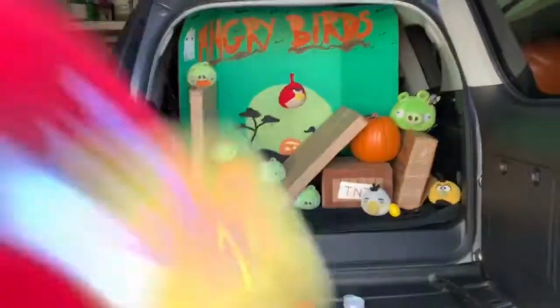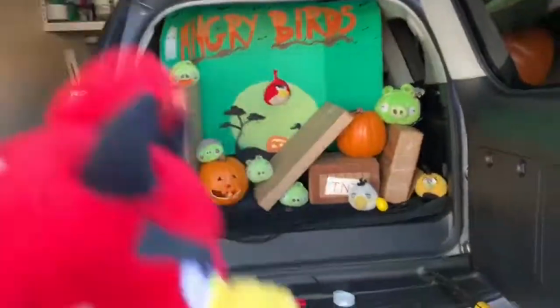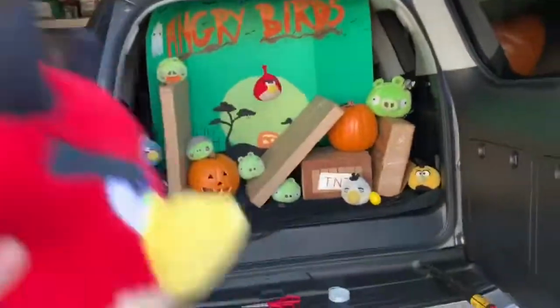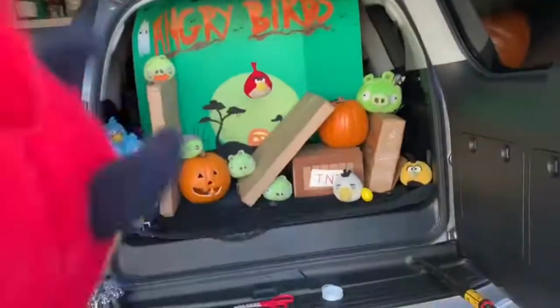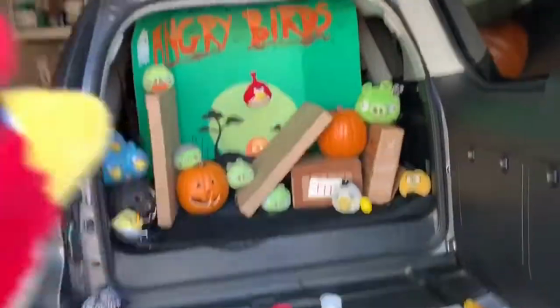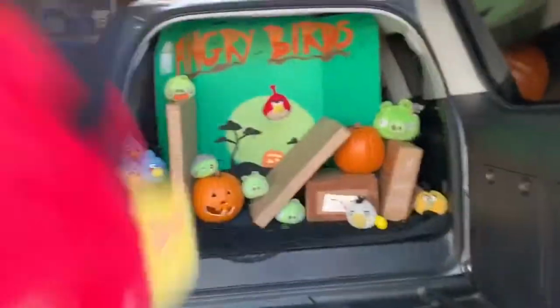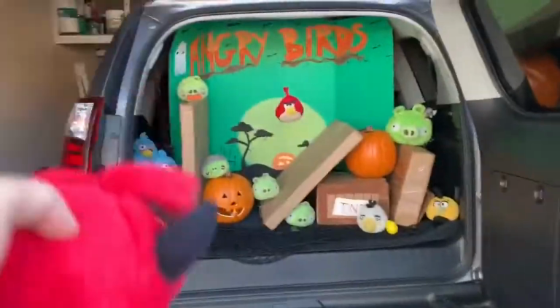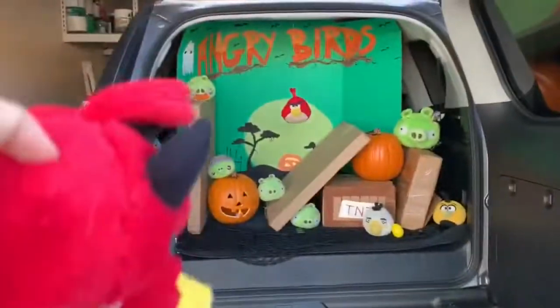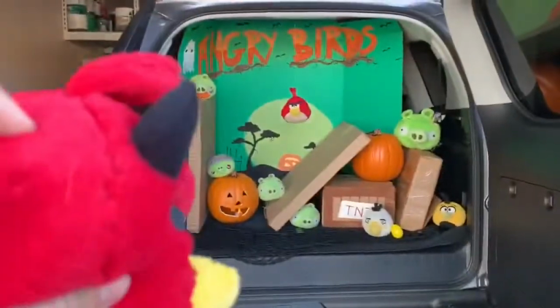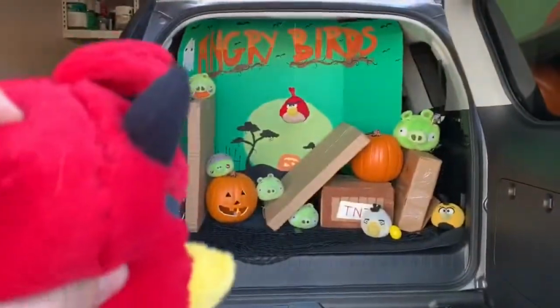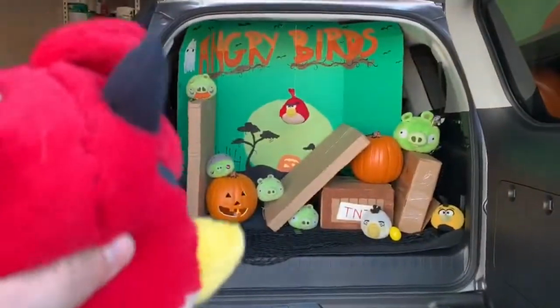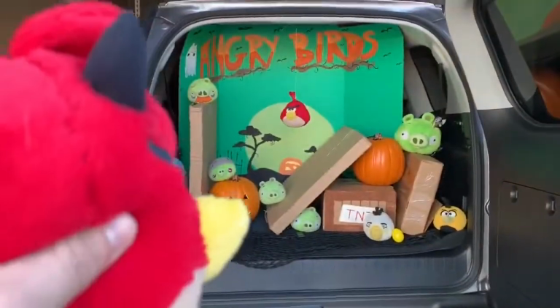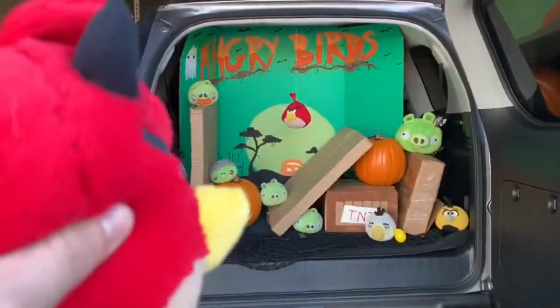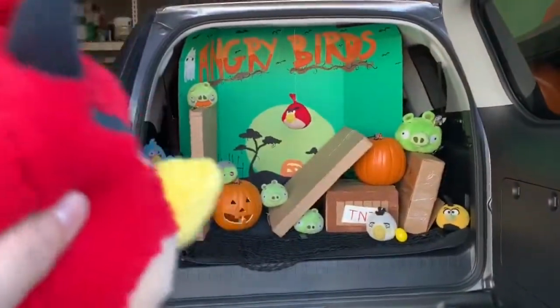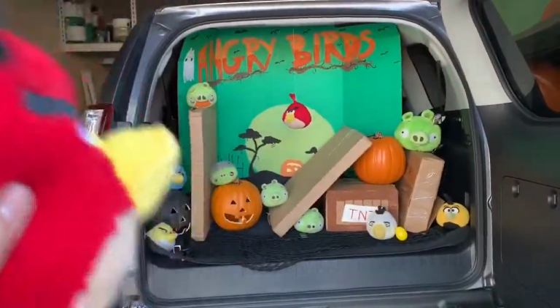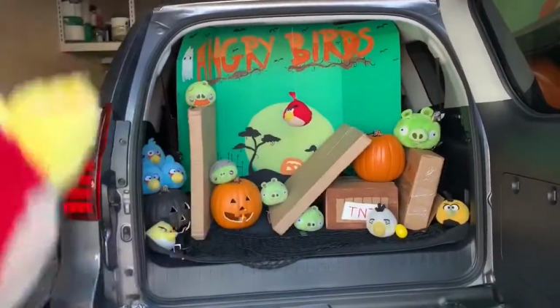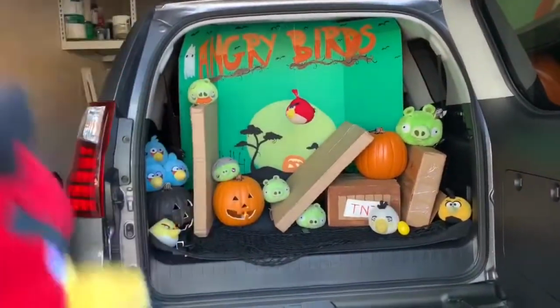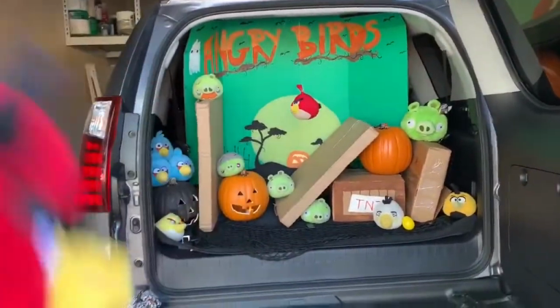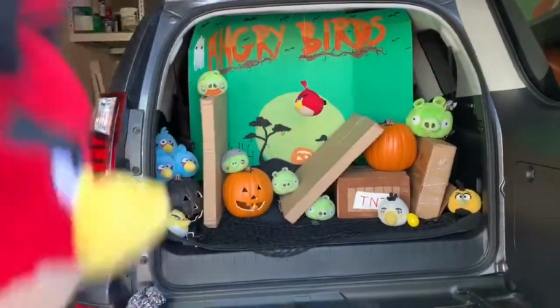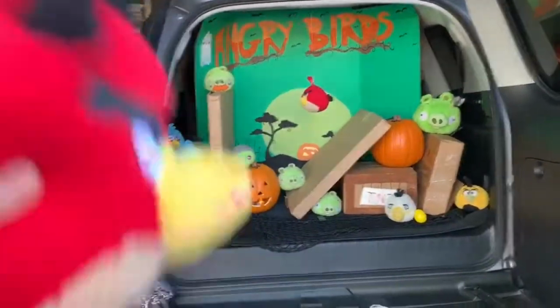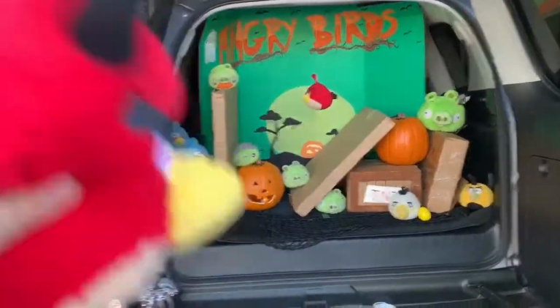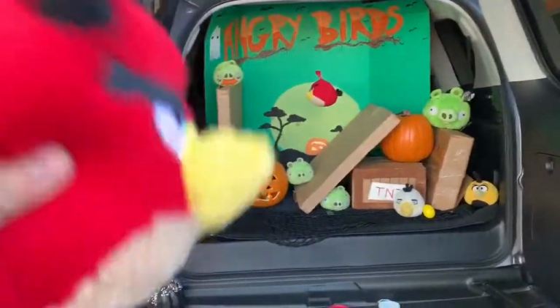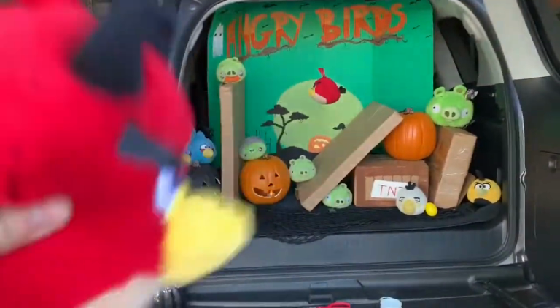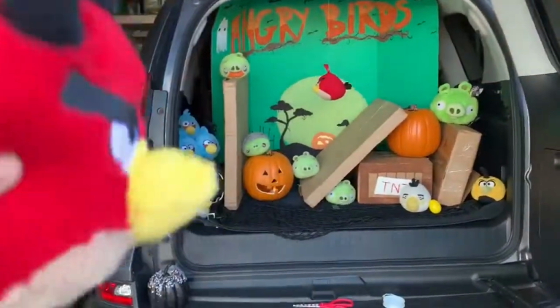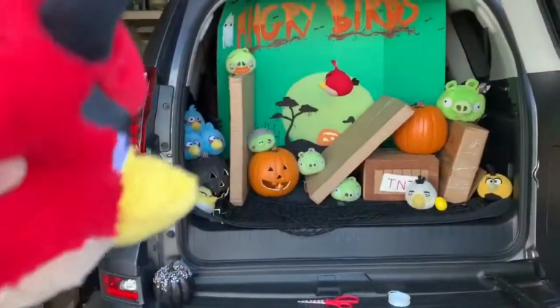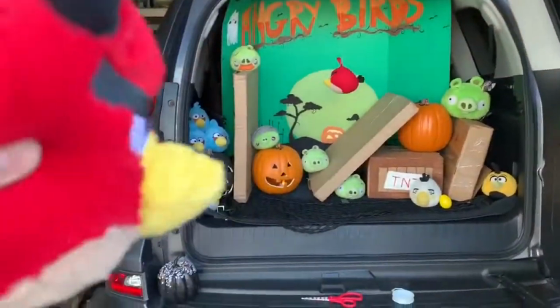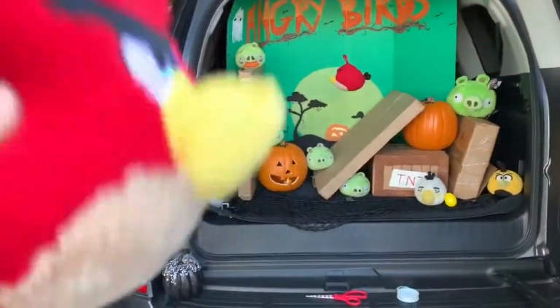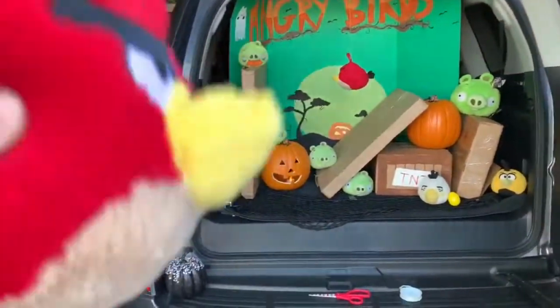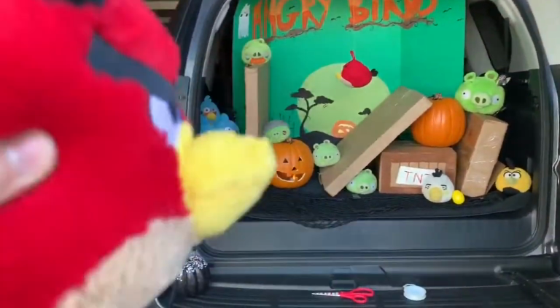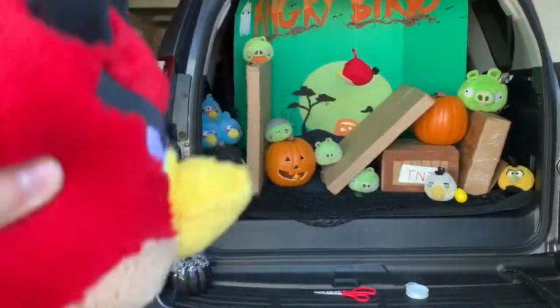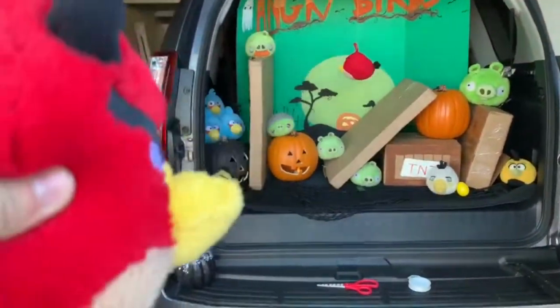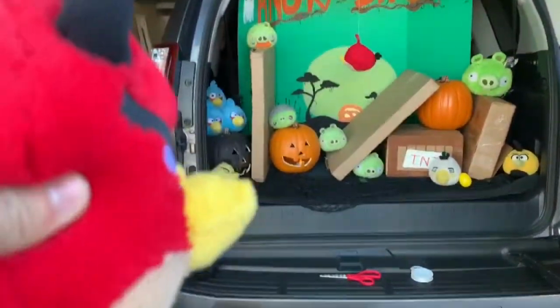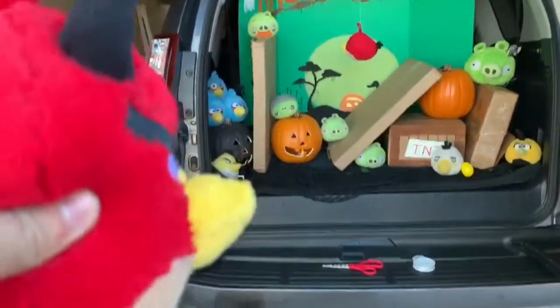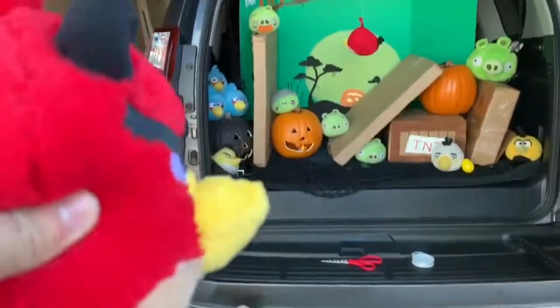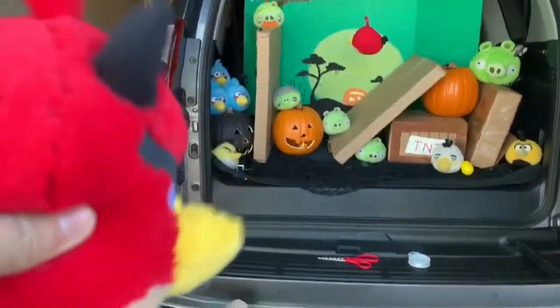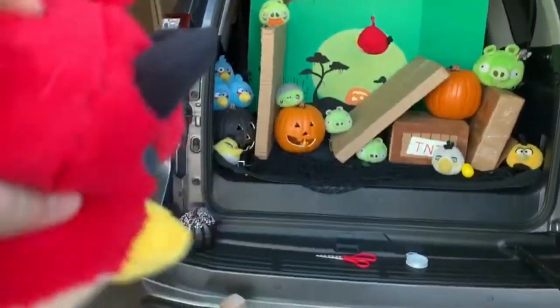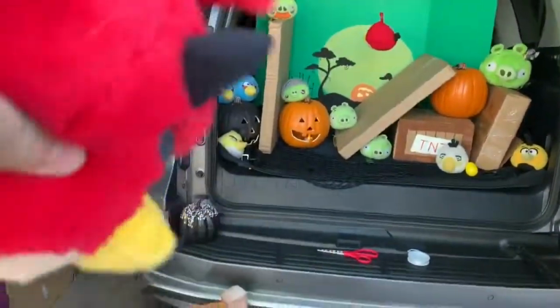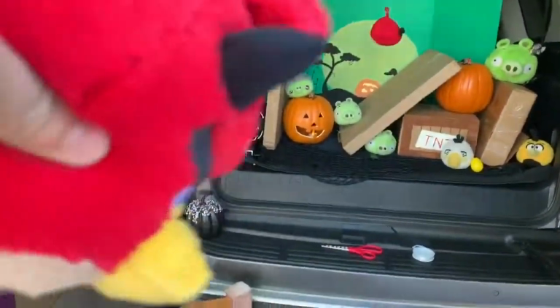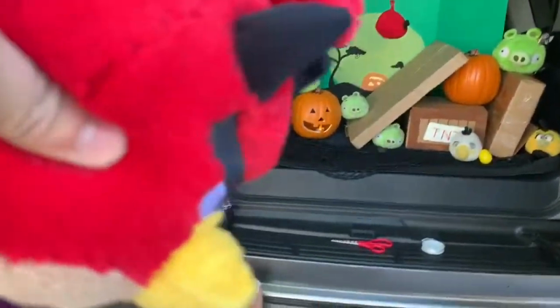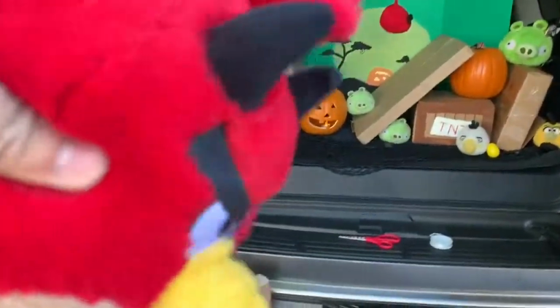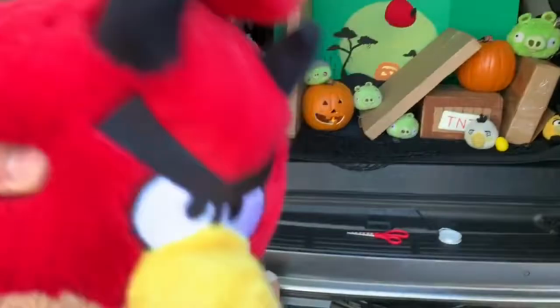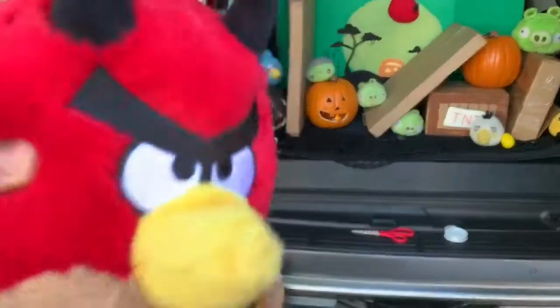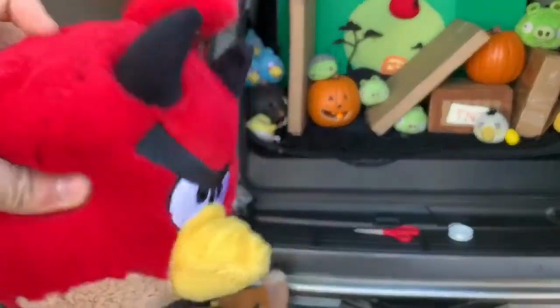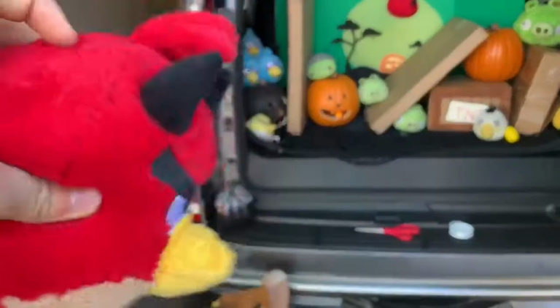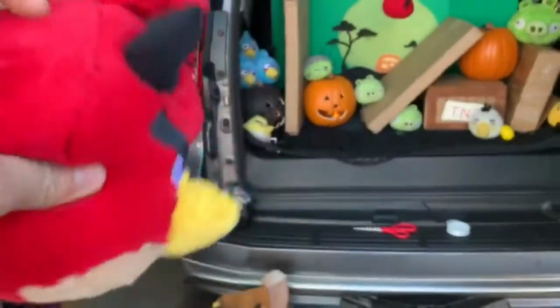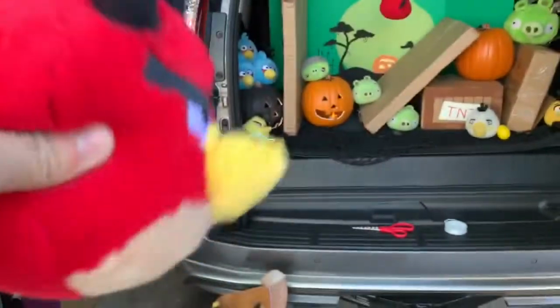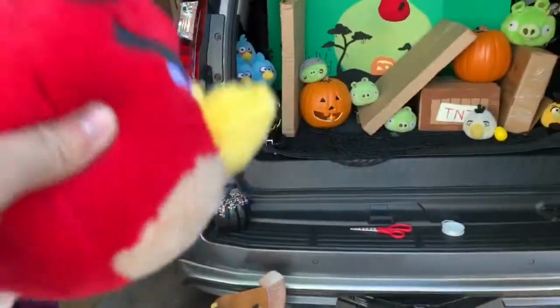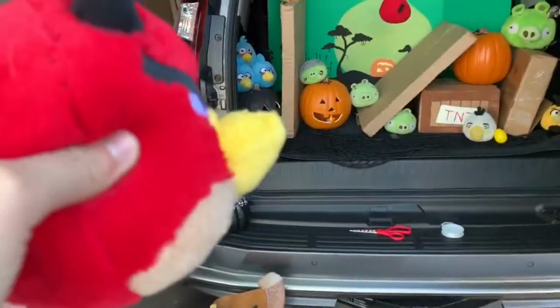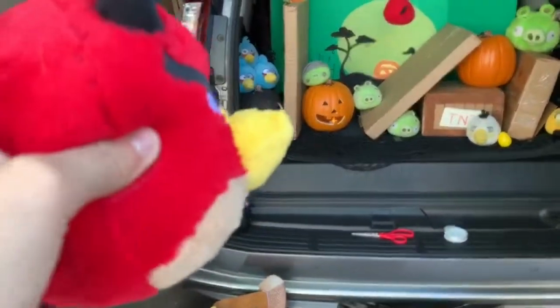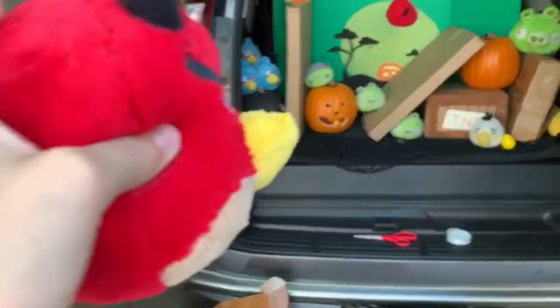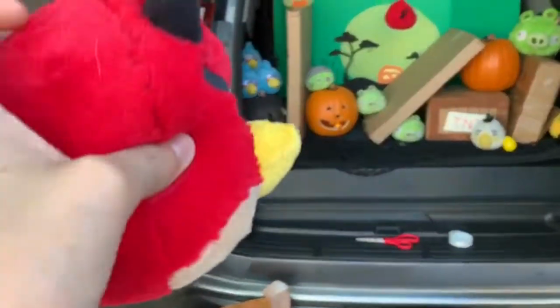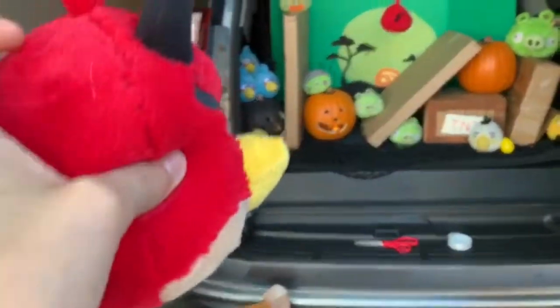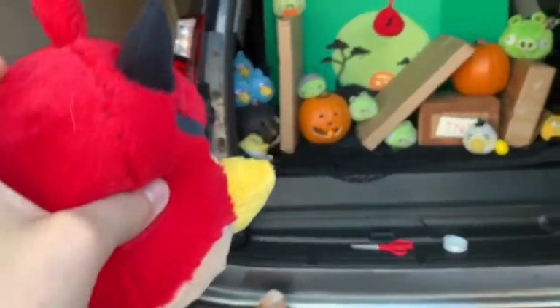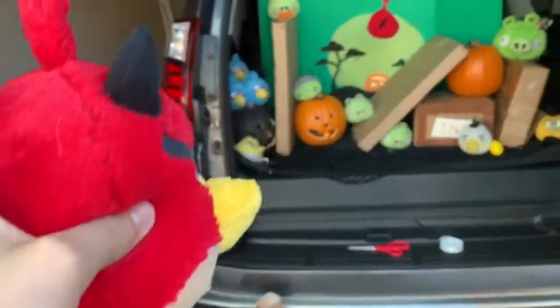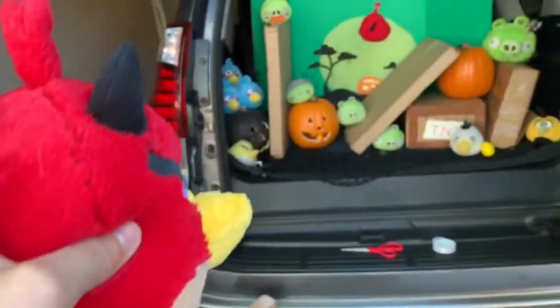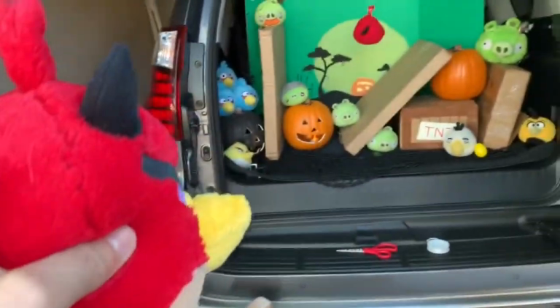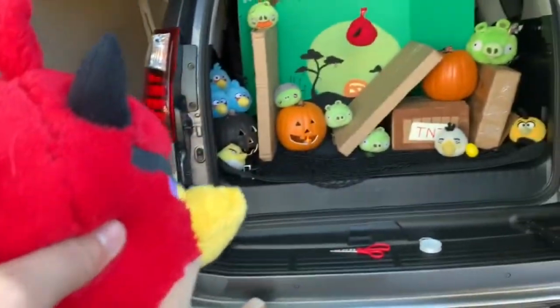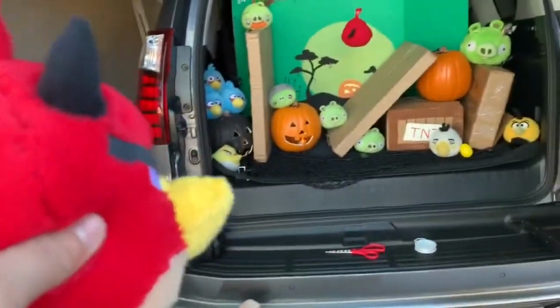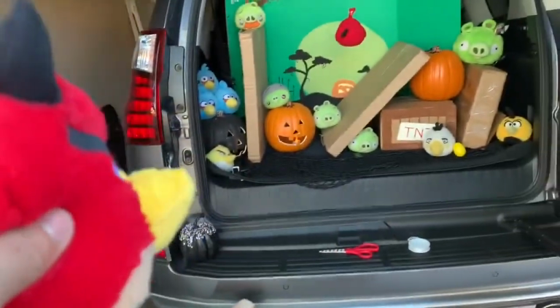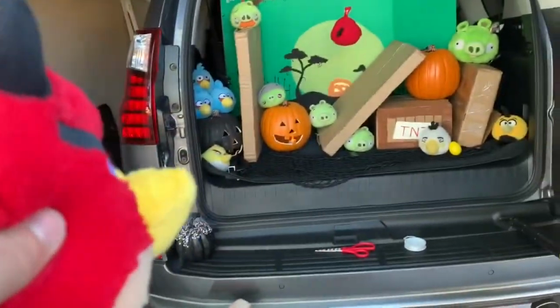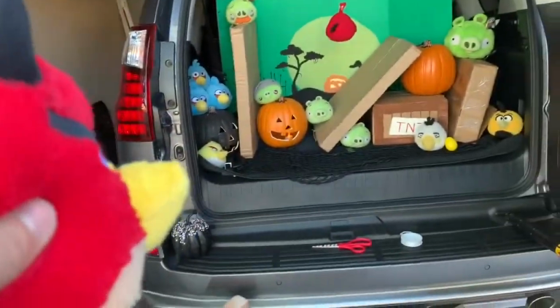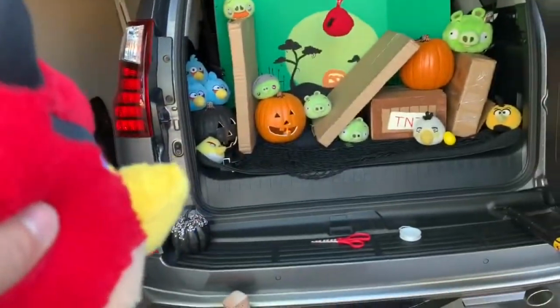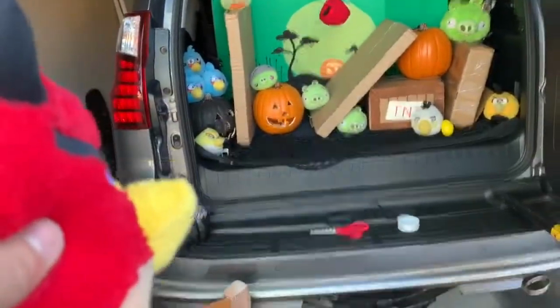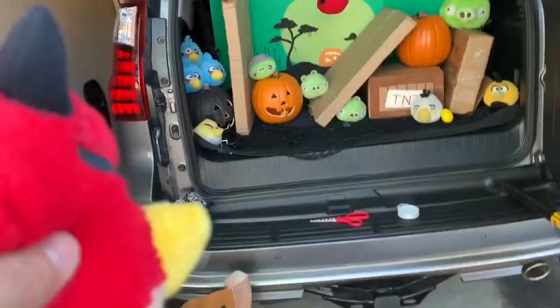Holy smokes, it looks awesome you guys! Now let's load this up and get to the church.